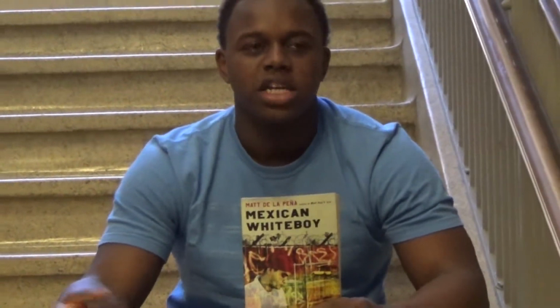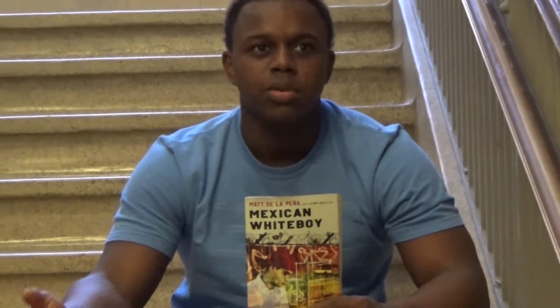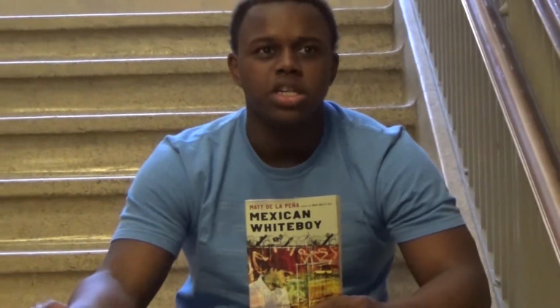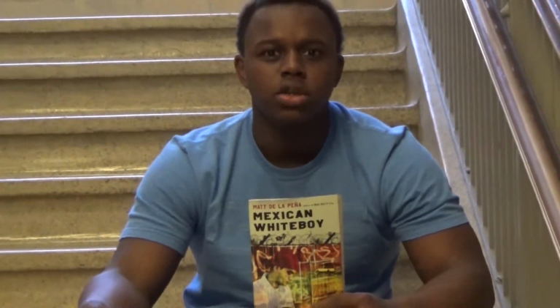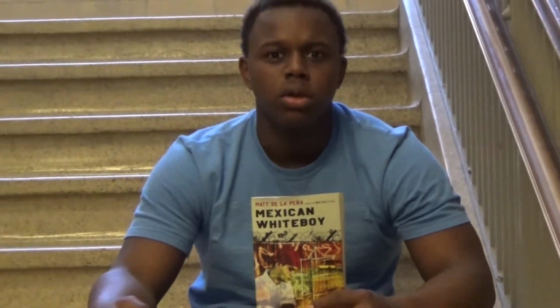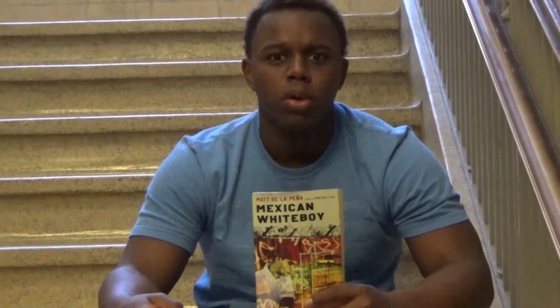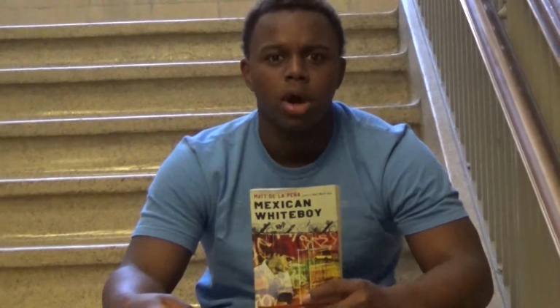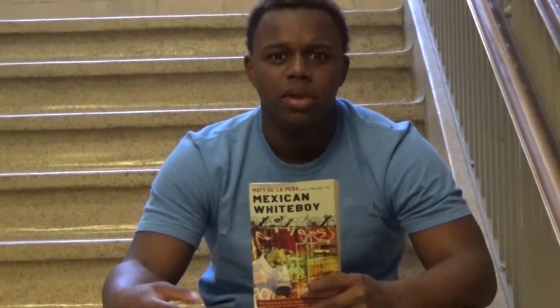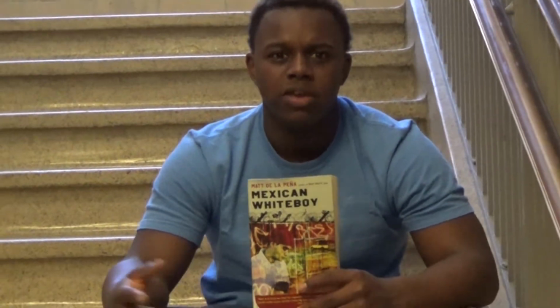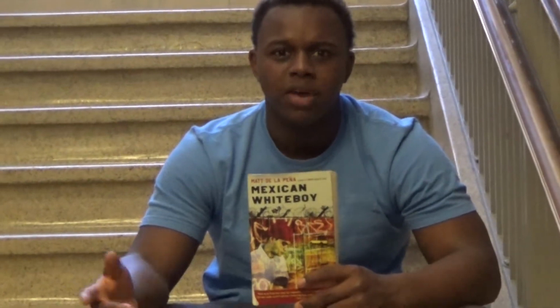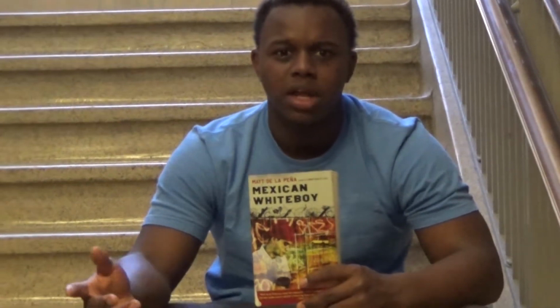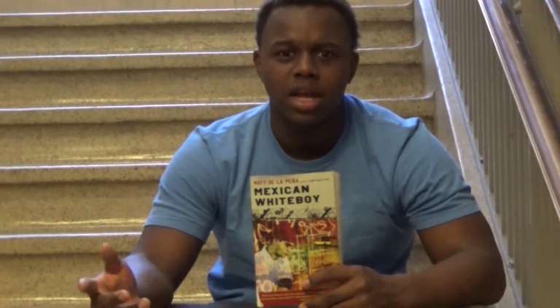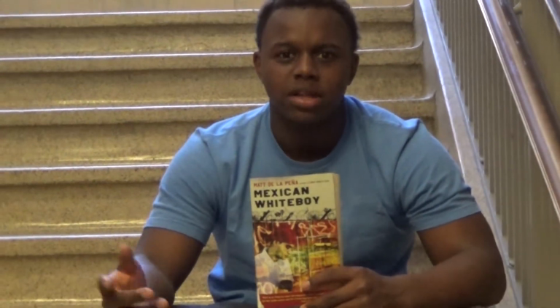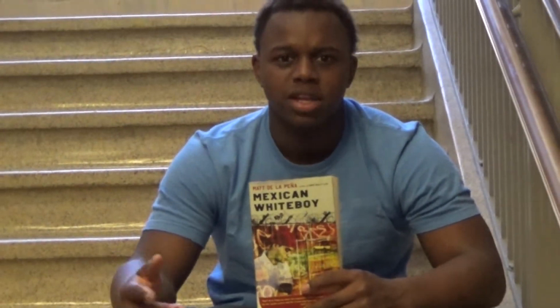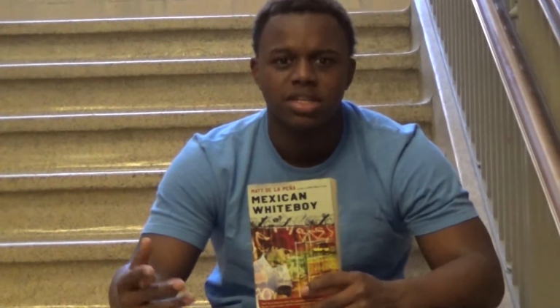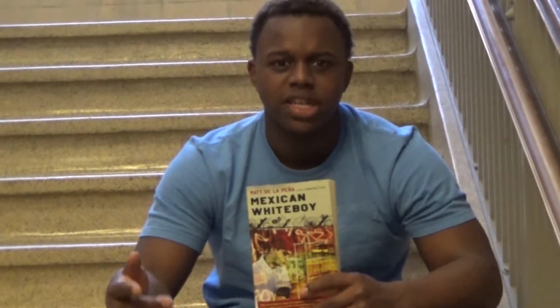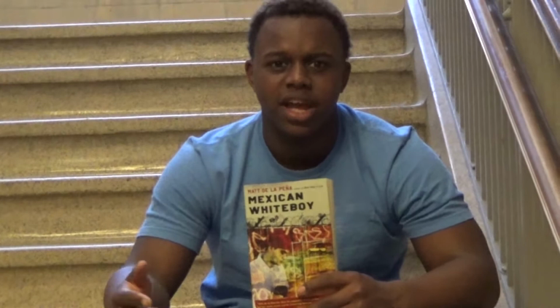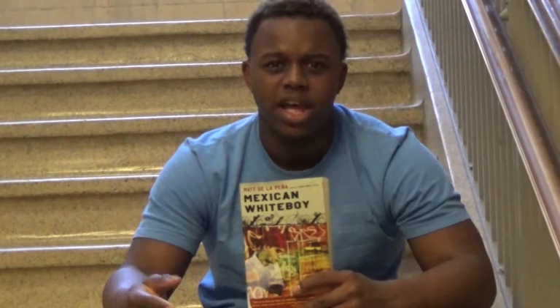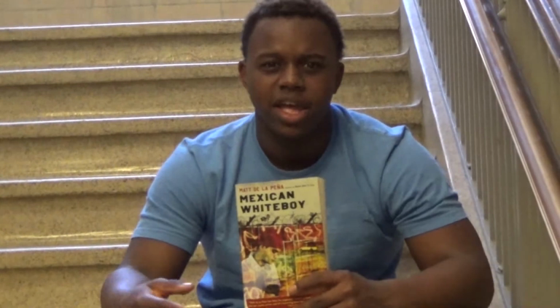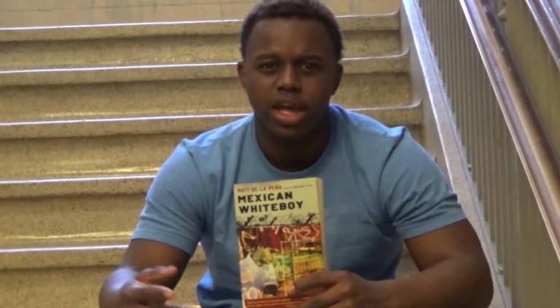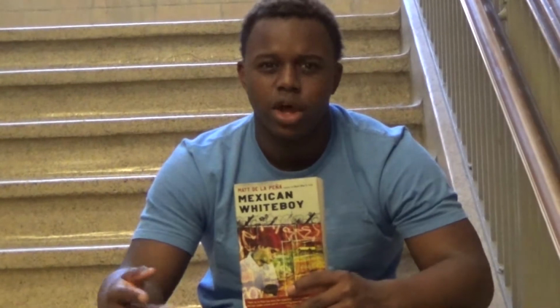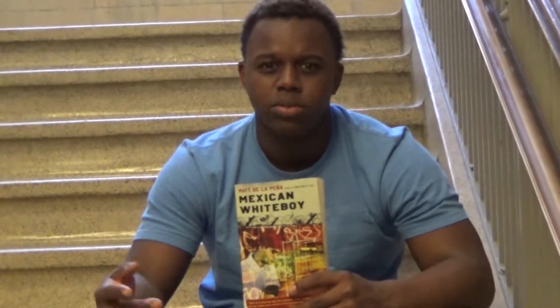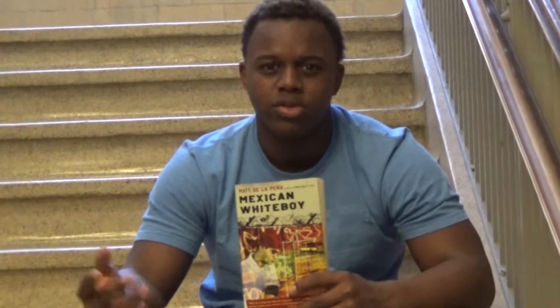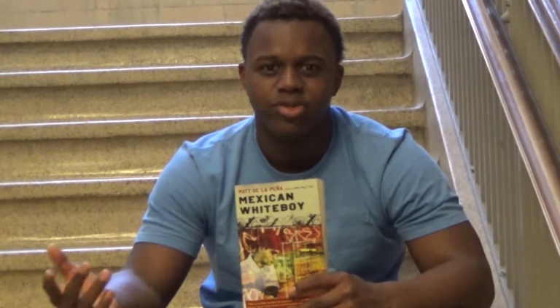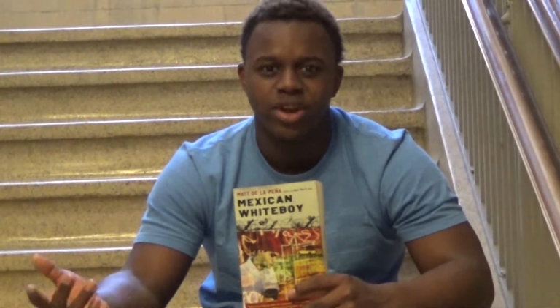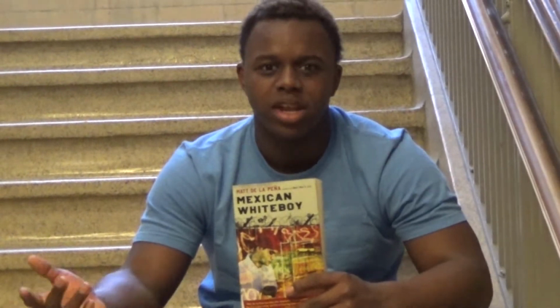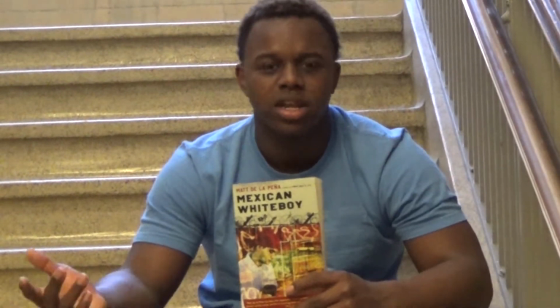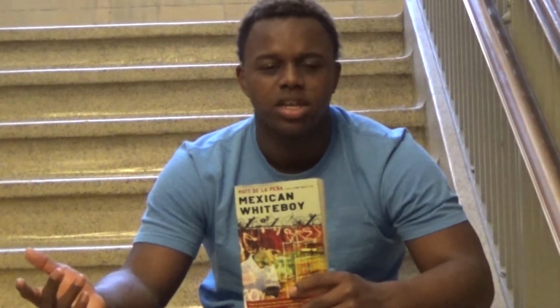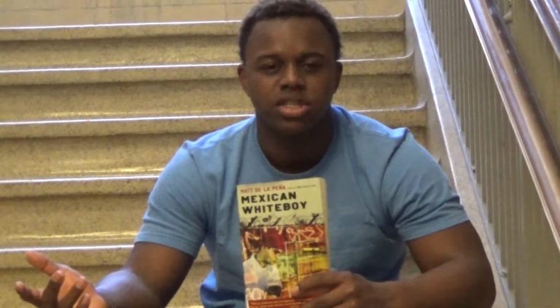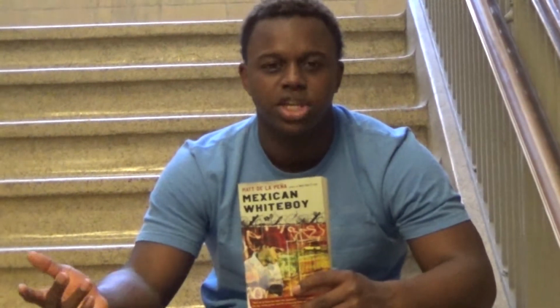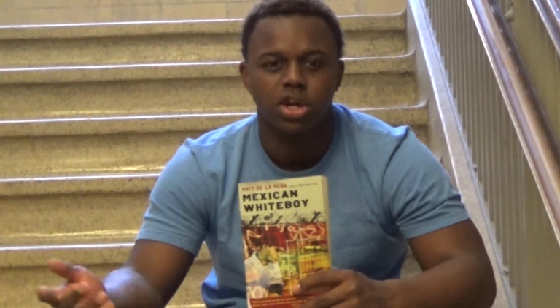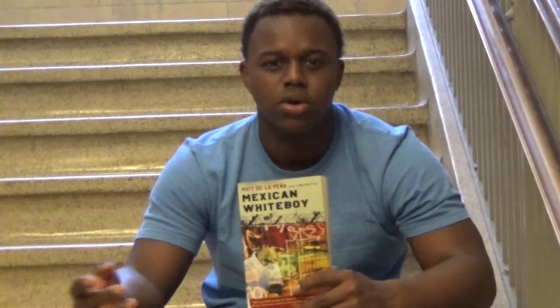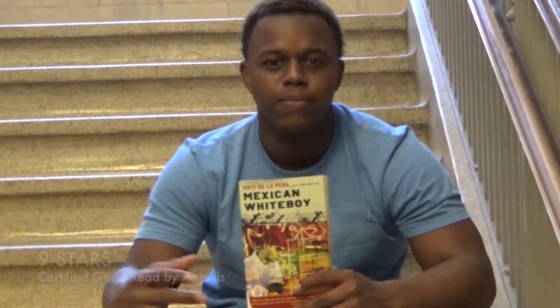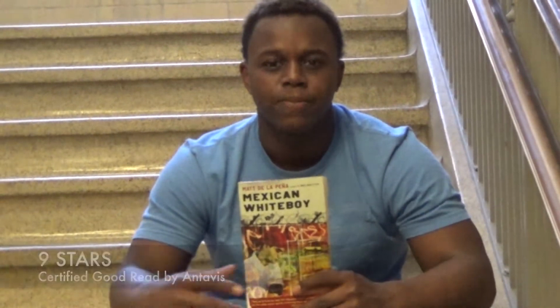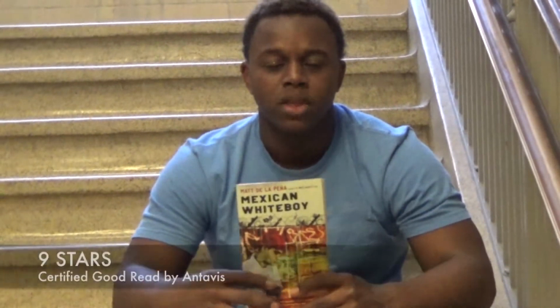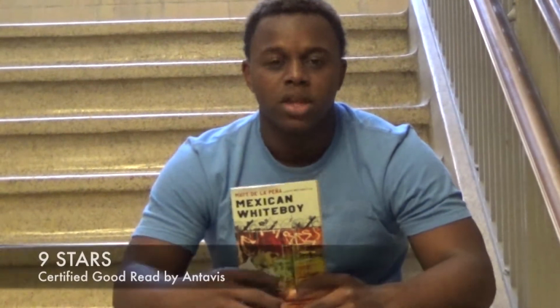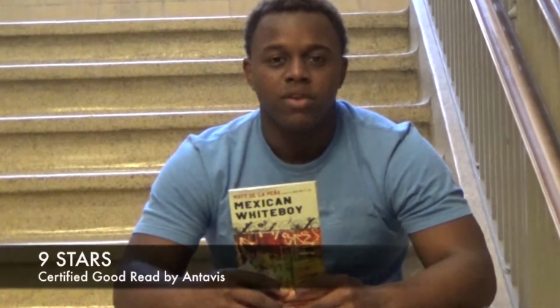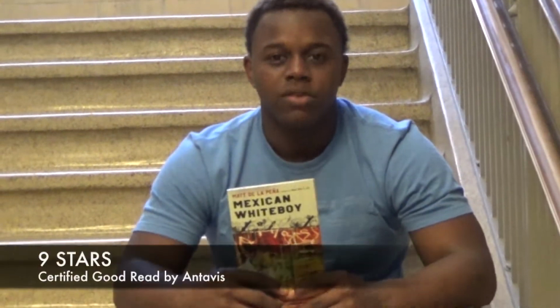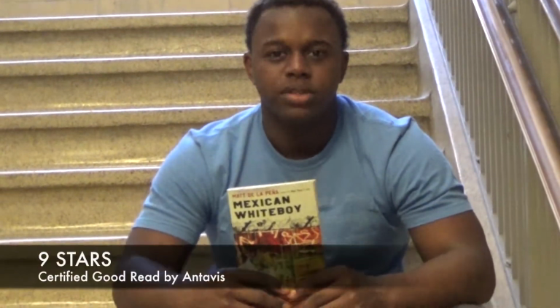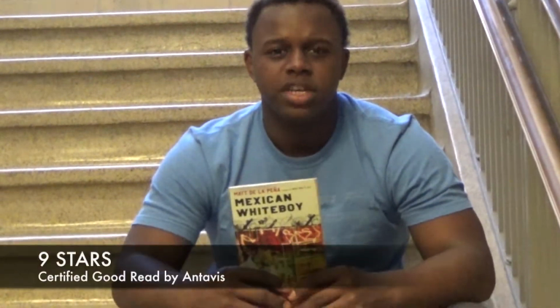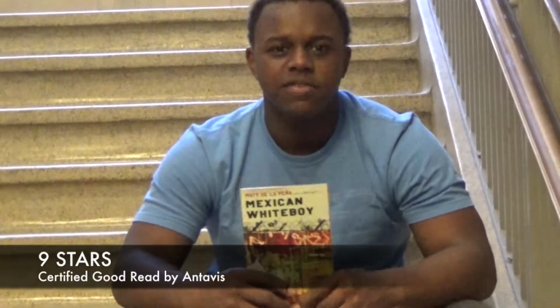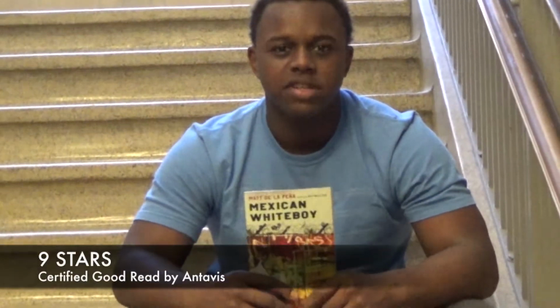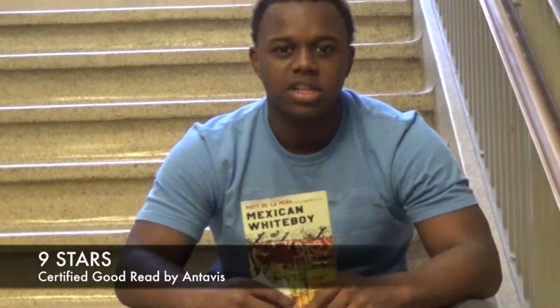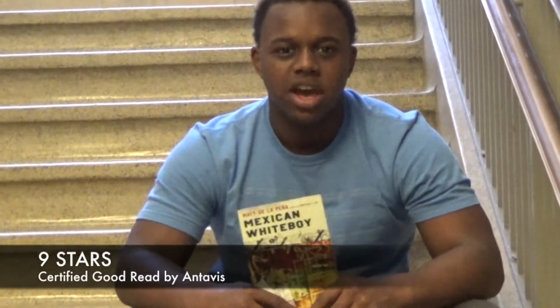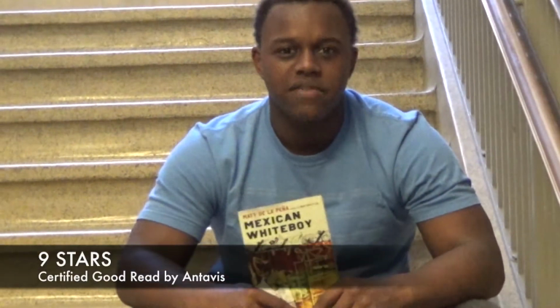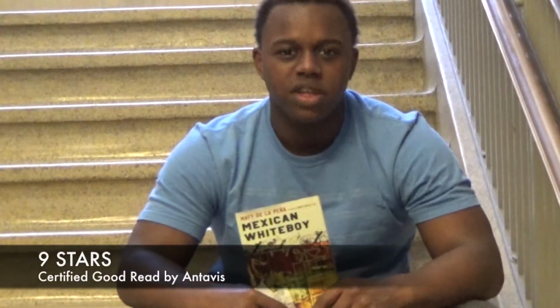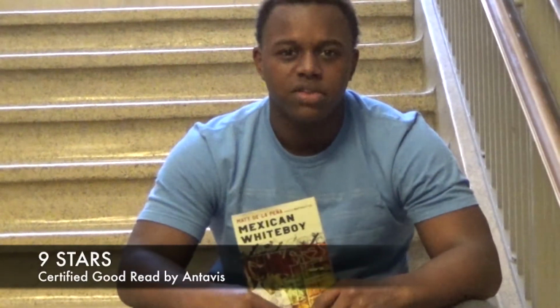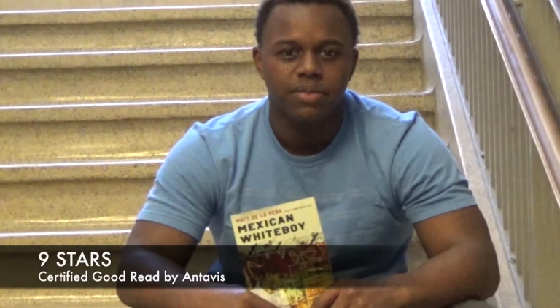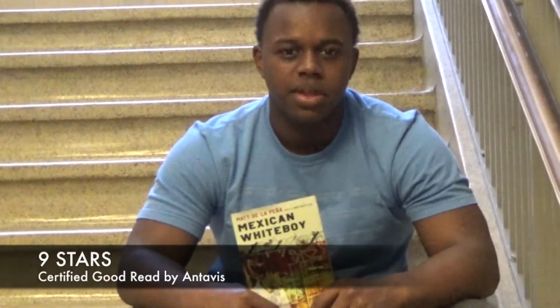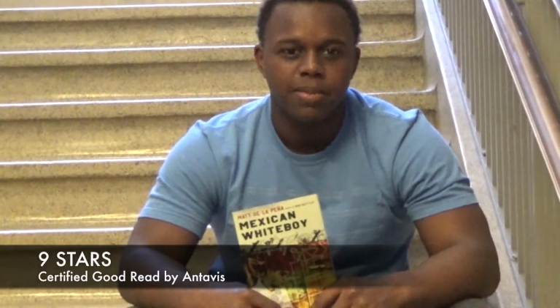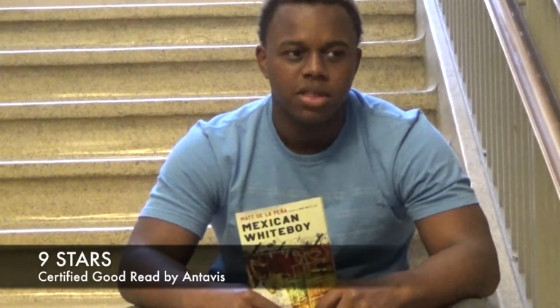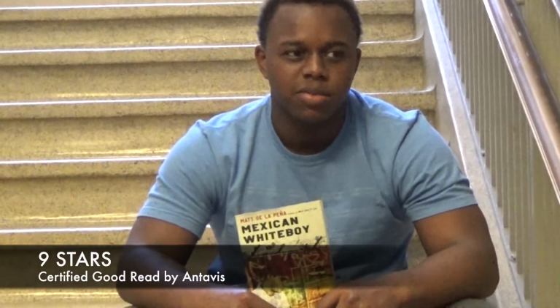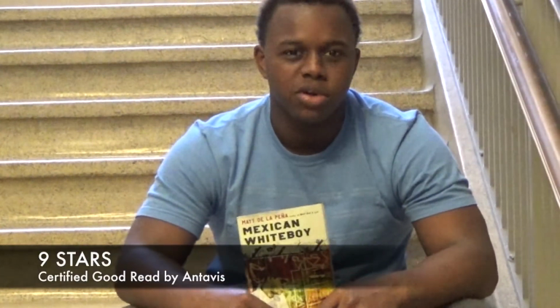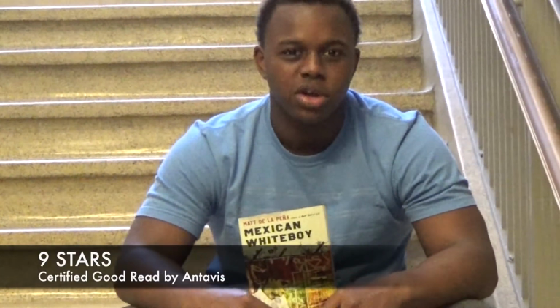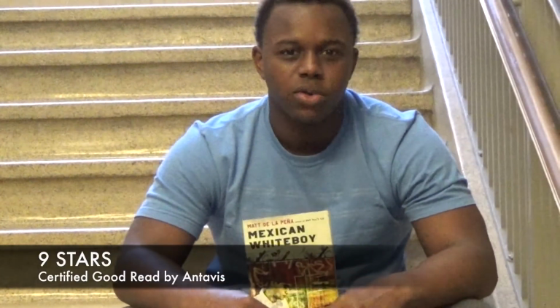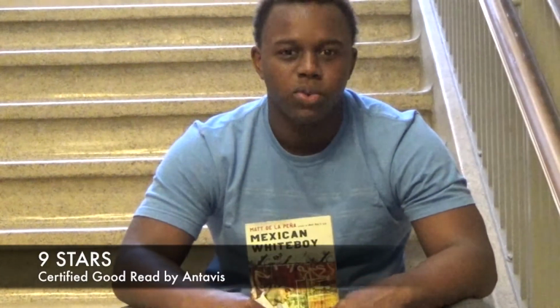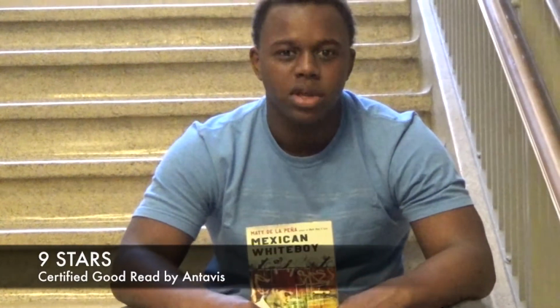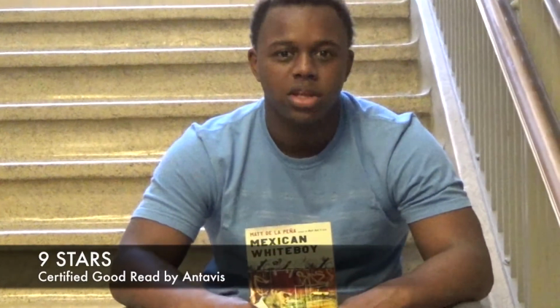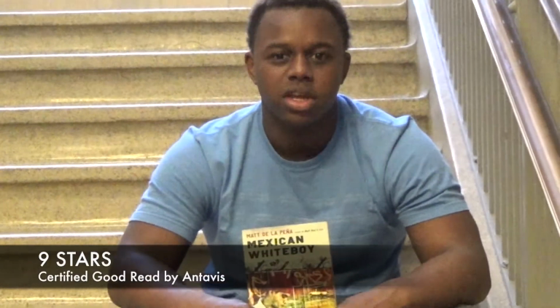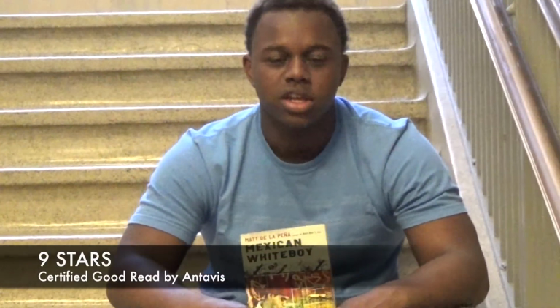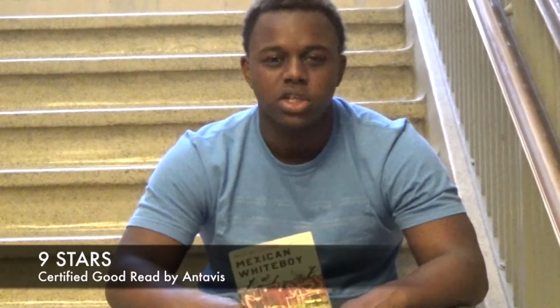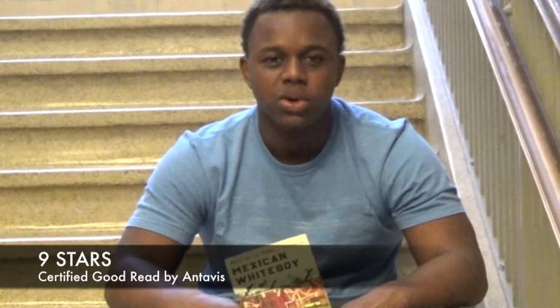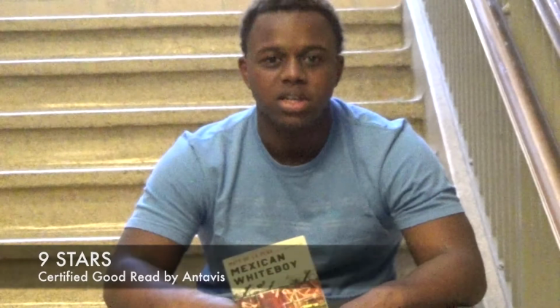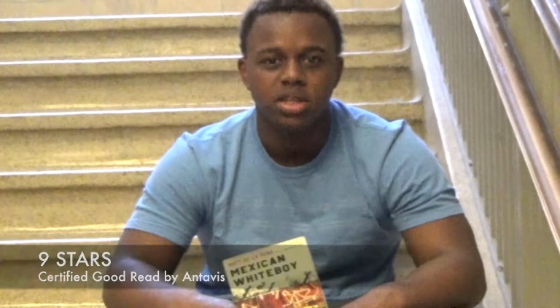Especially when he found out that his dad had helped a friend in jail and saved his life — that made the book really interesting.